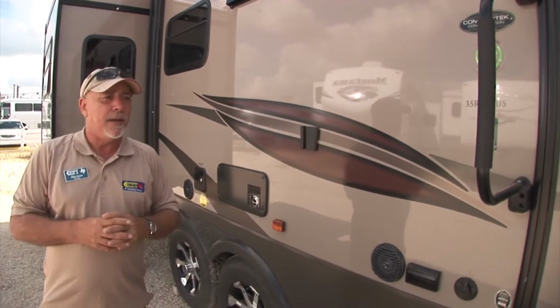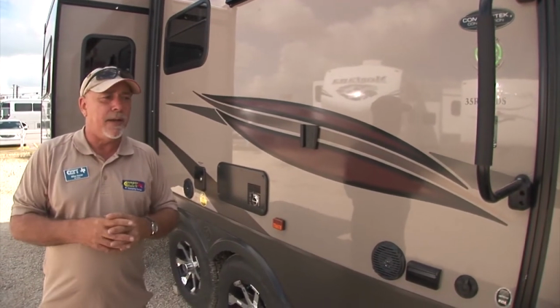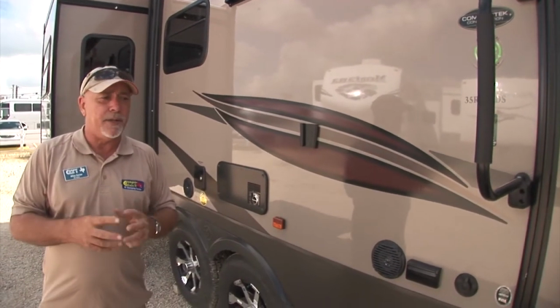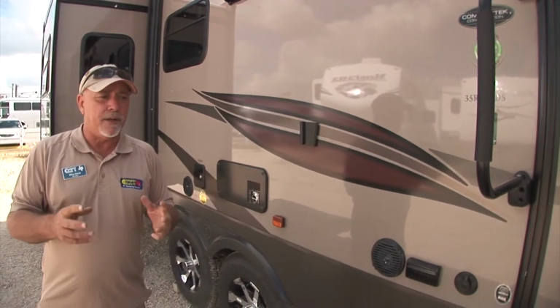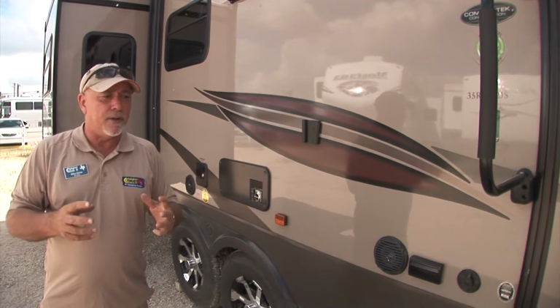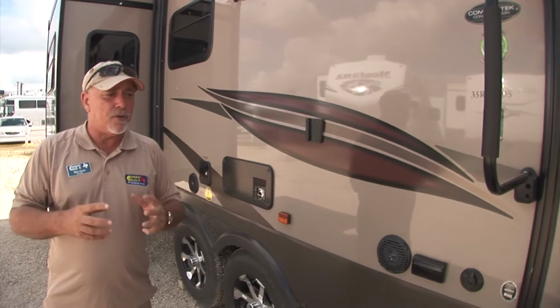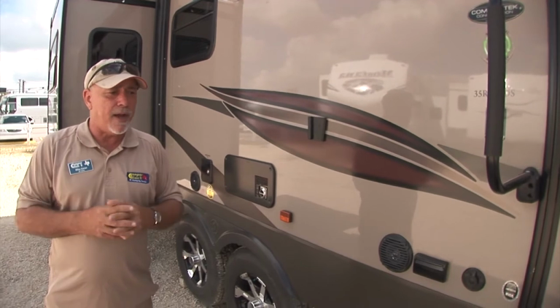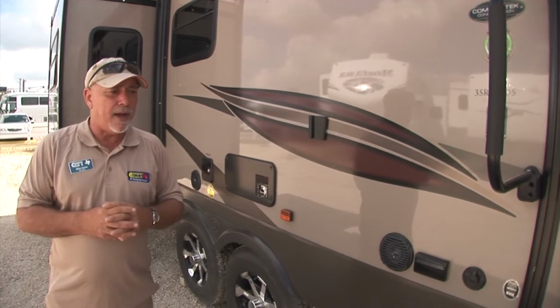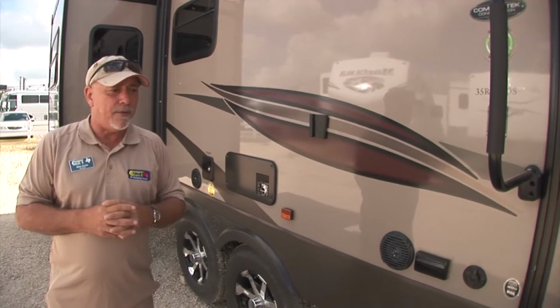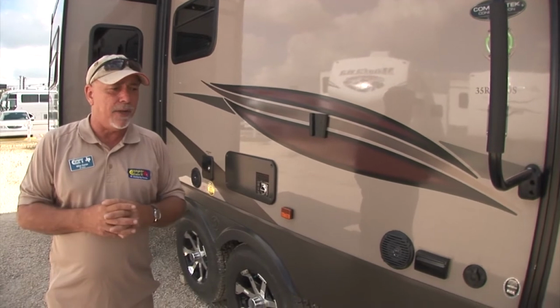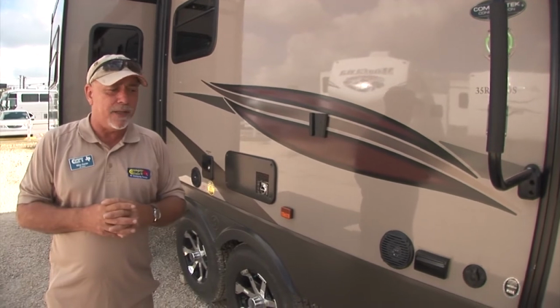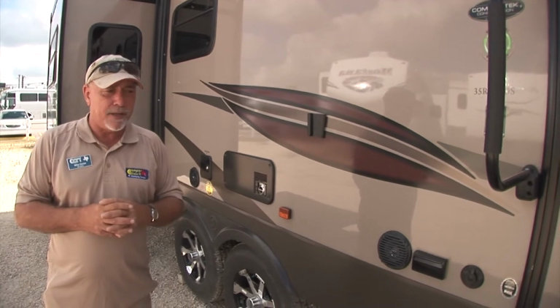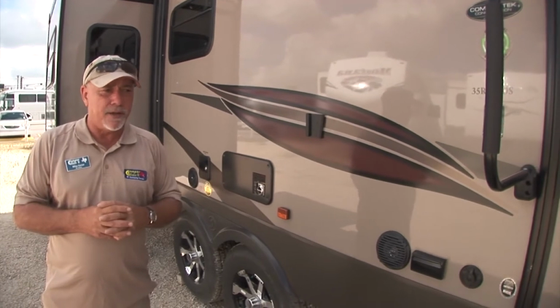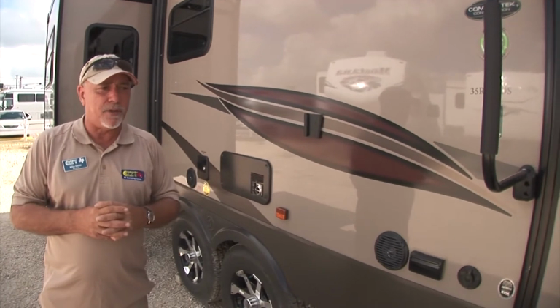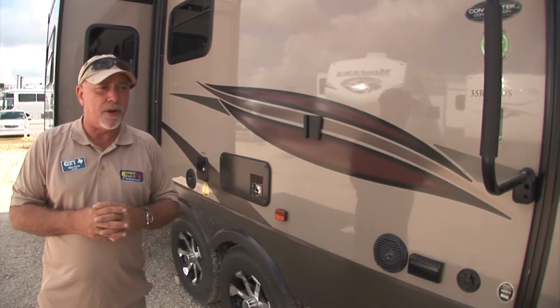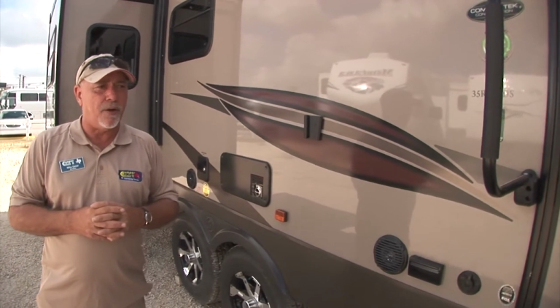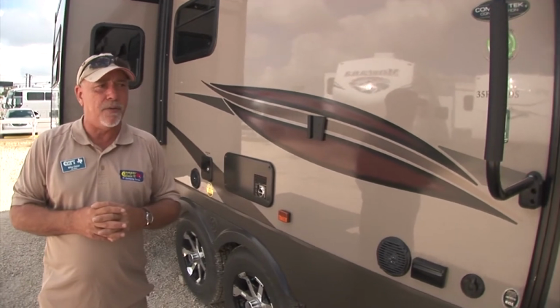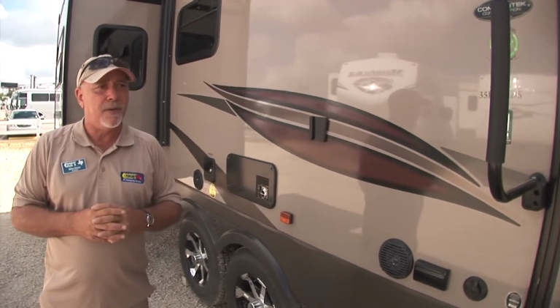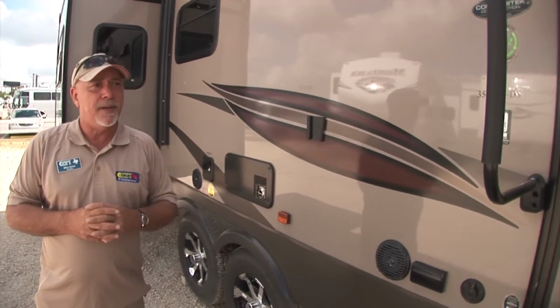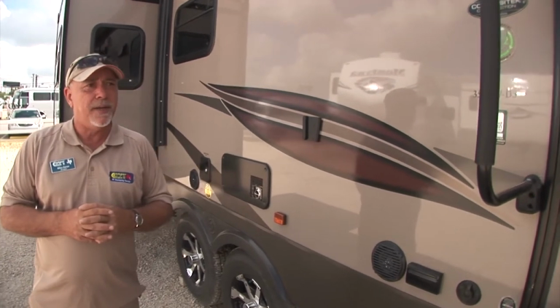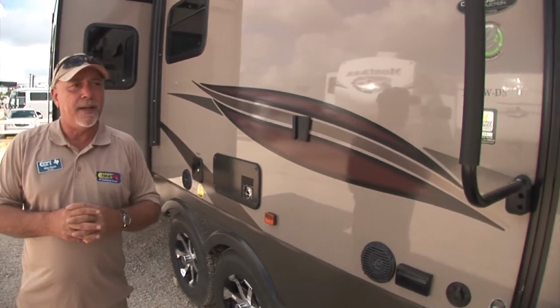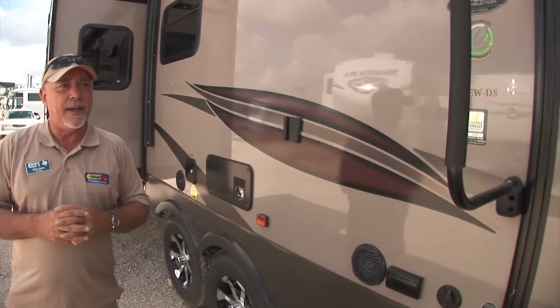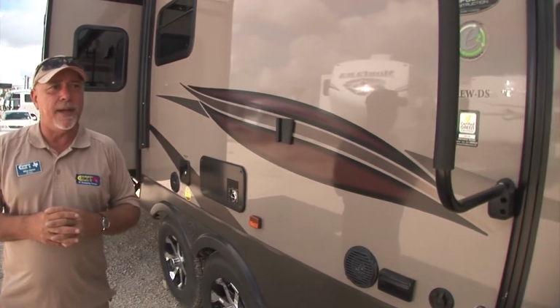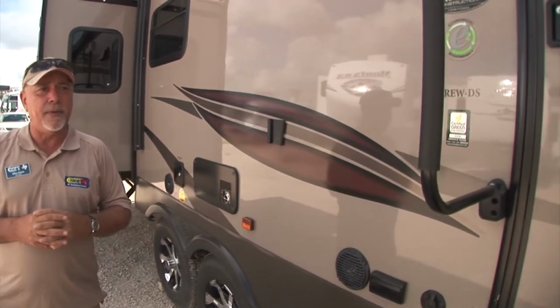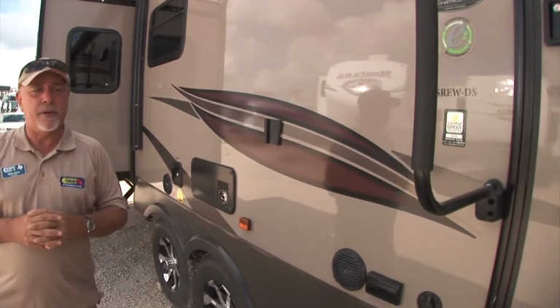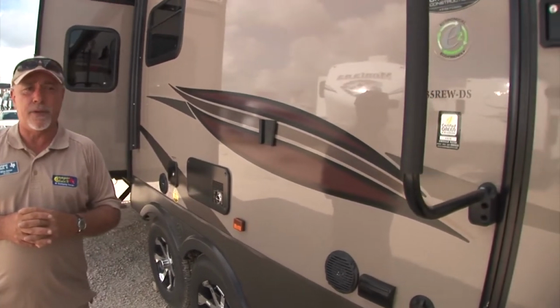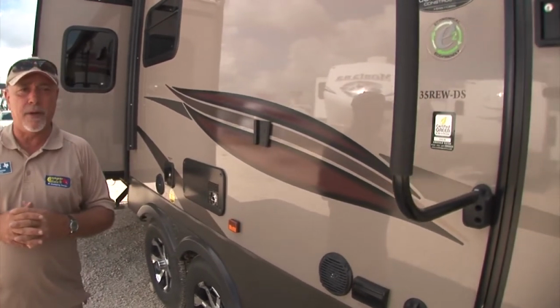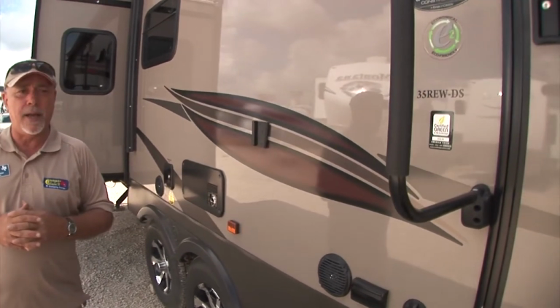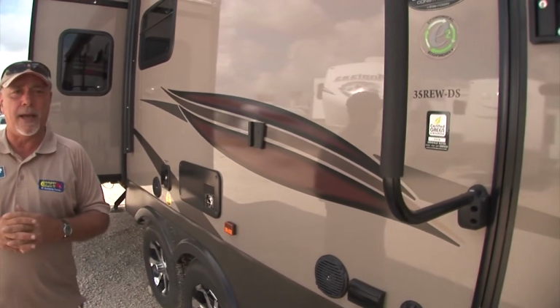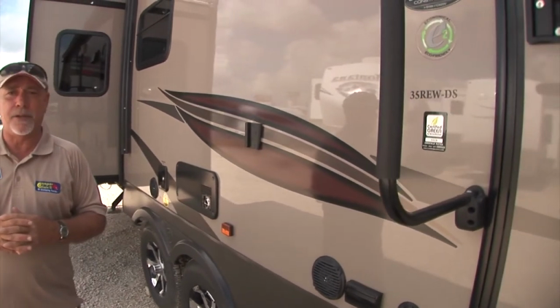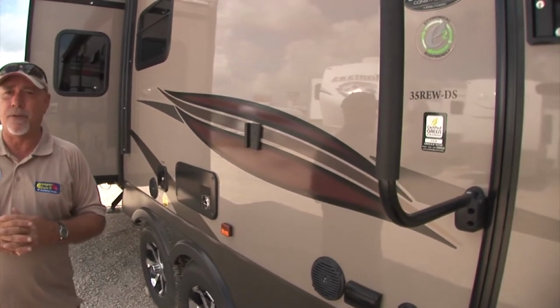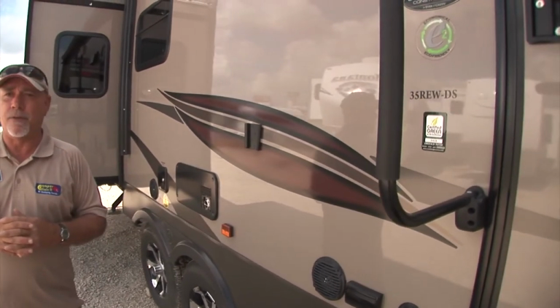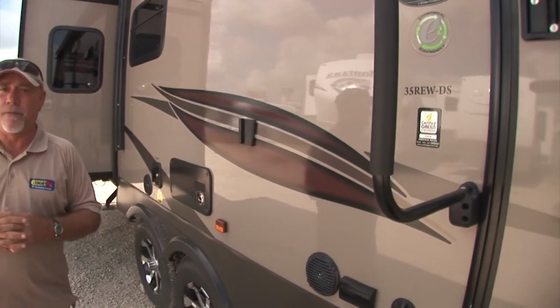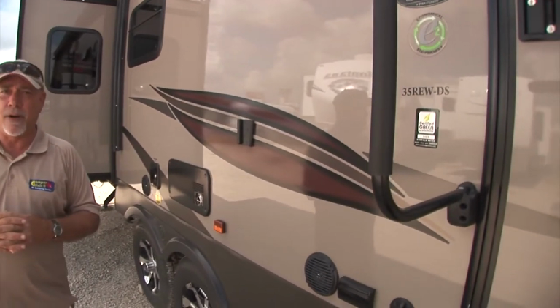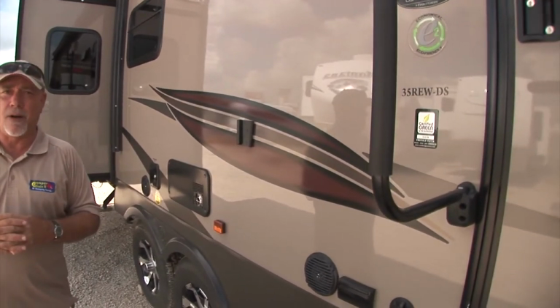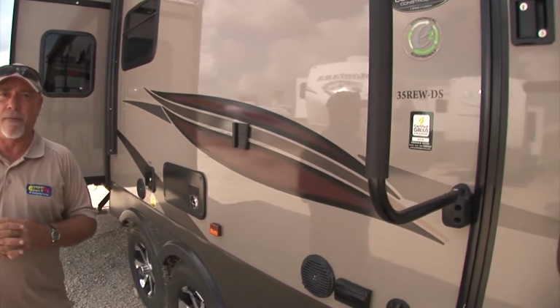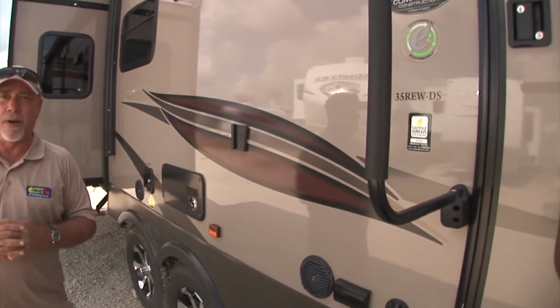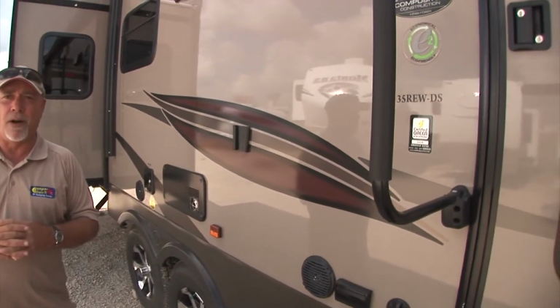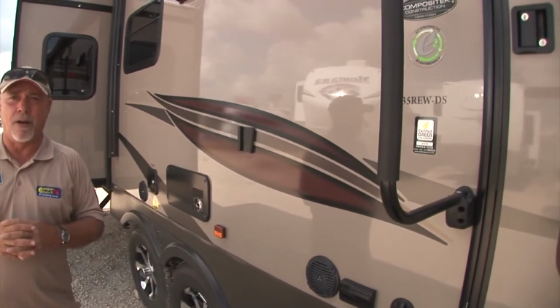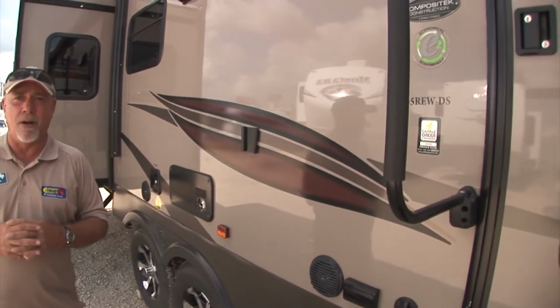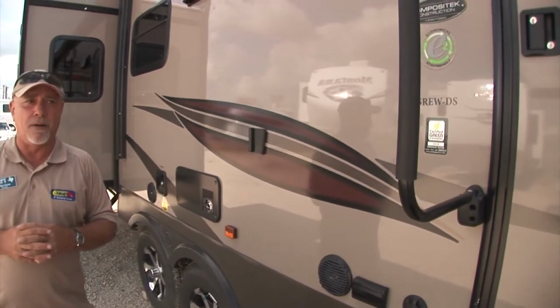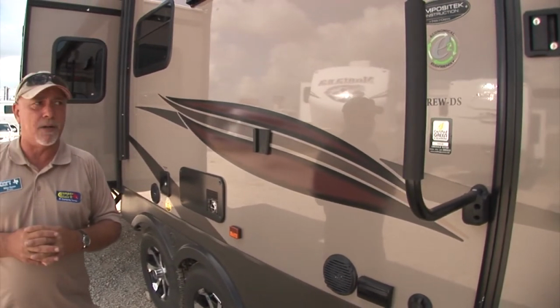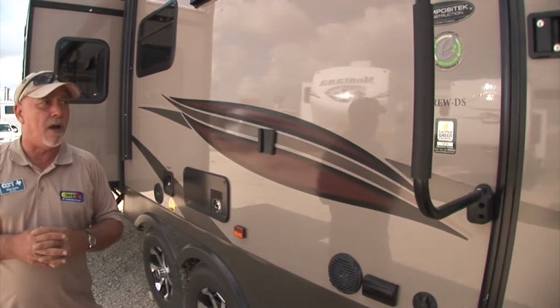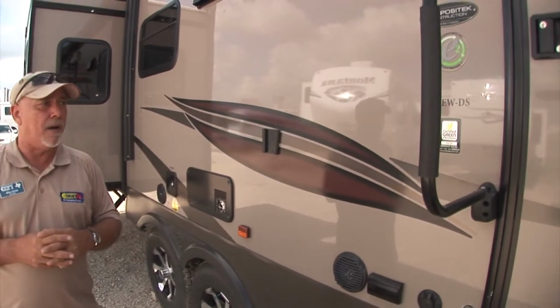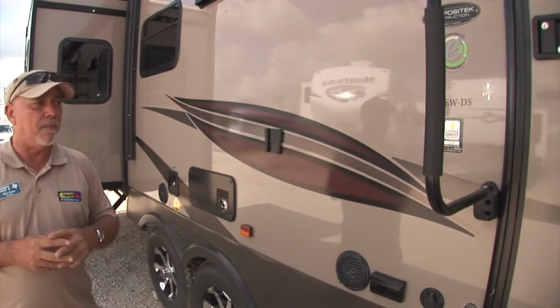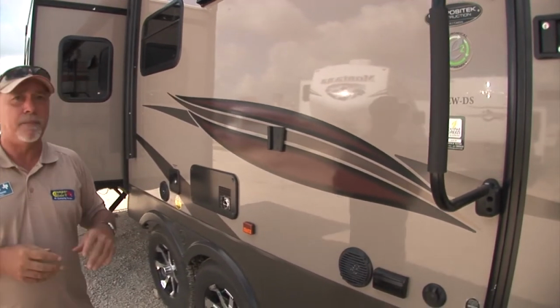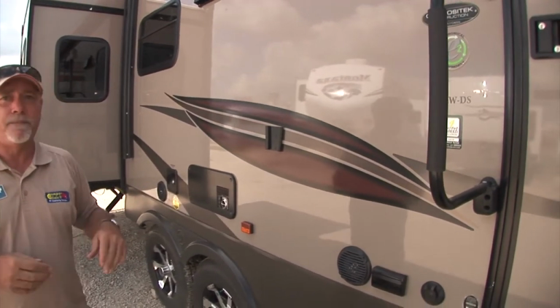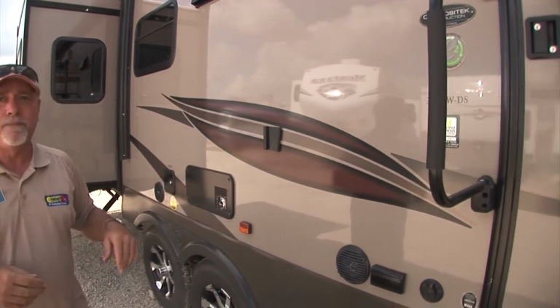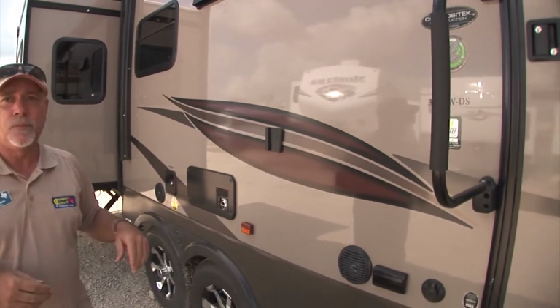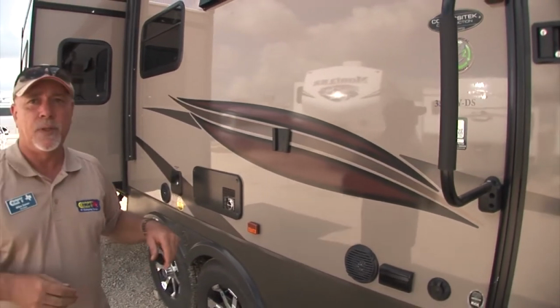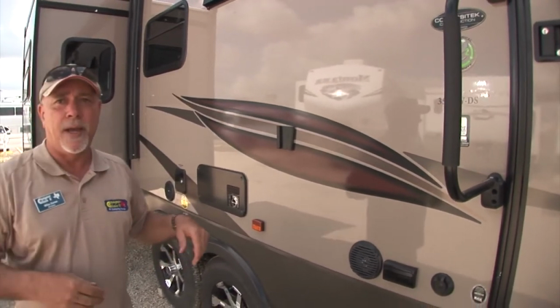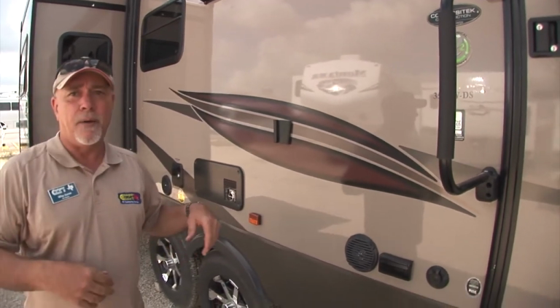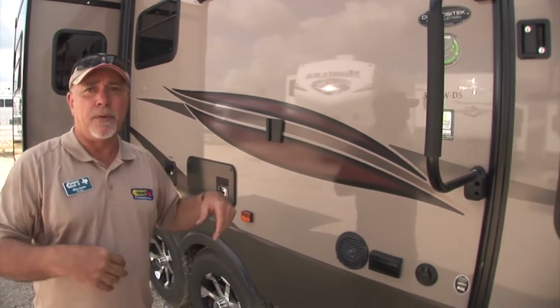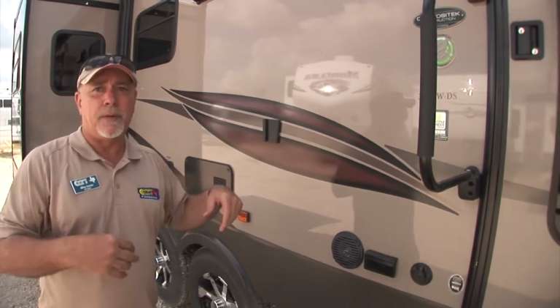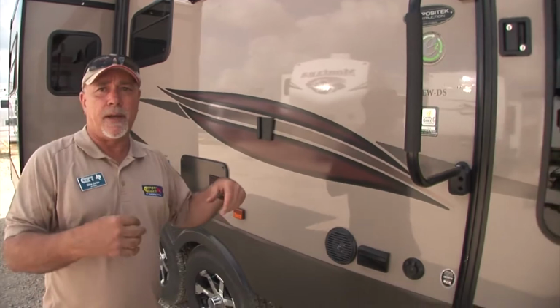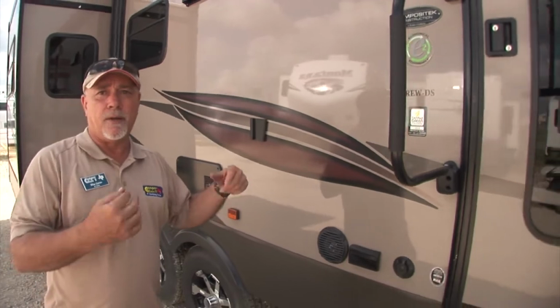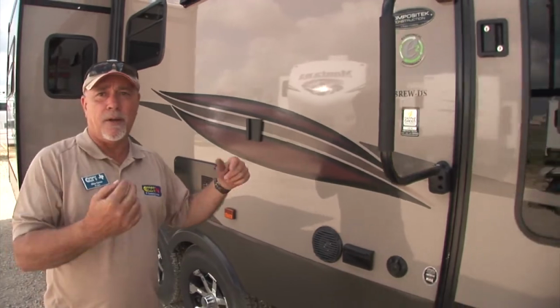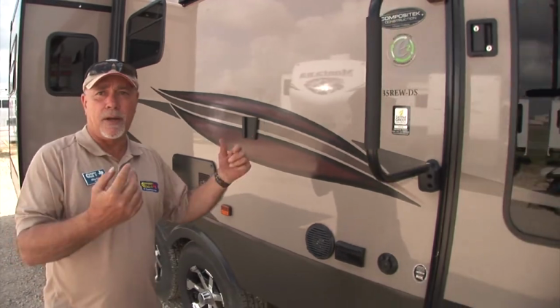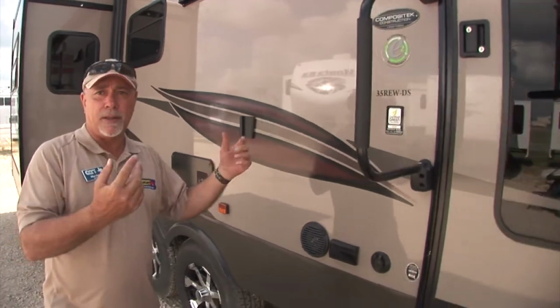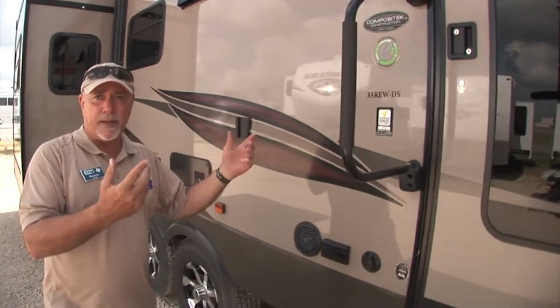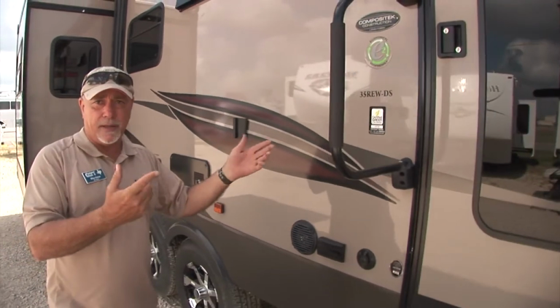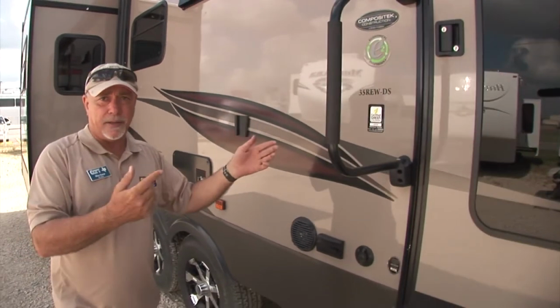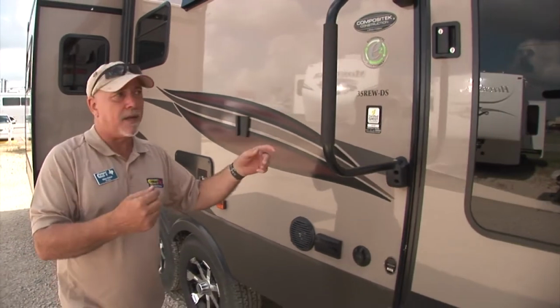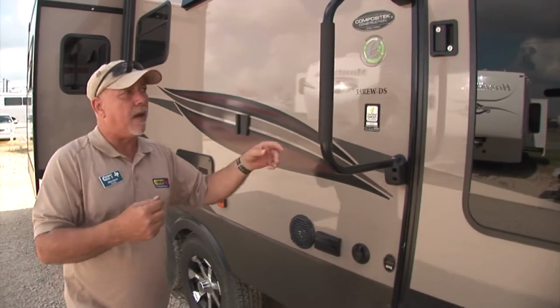So it's really just a fantastic trailer to own. Easy to travel, easy to tow. And this should last you a very, very long time. Now we'll take a look at the inside.